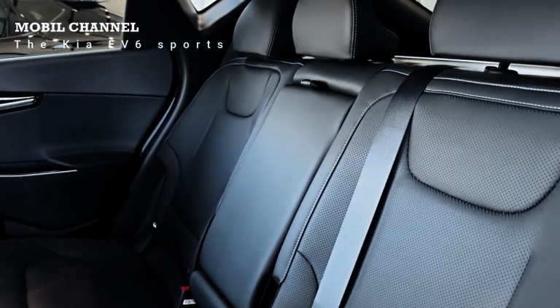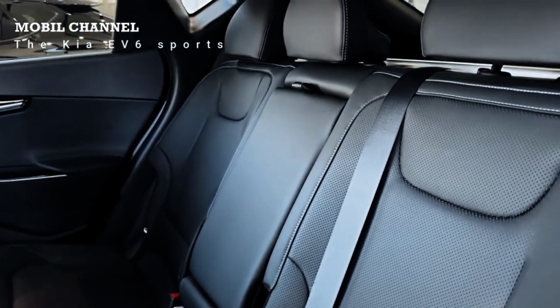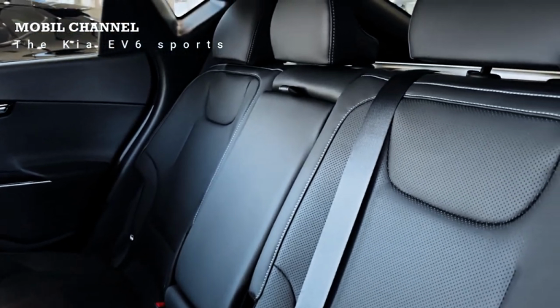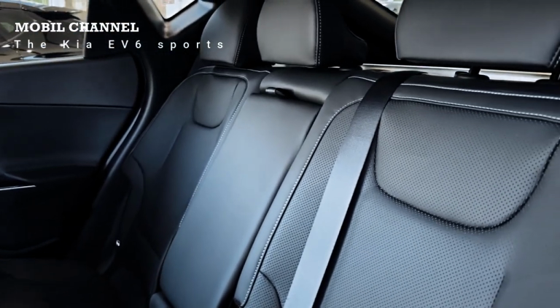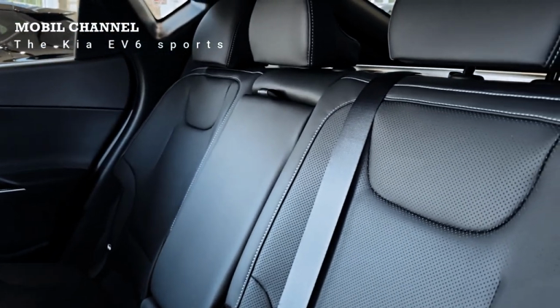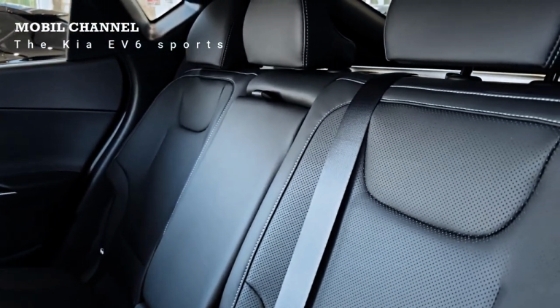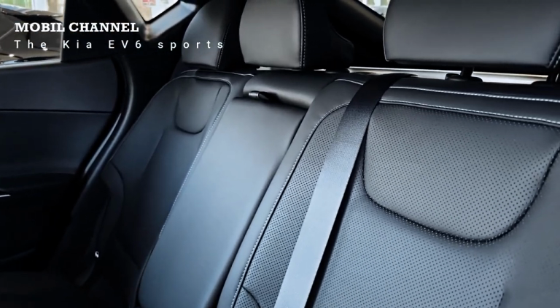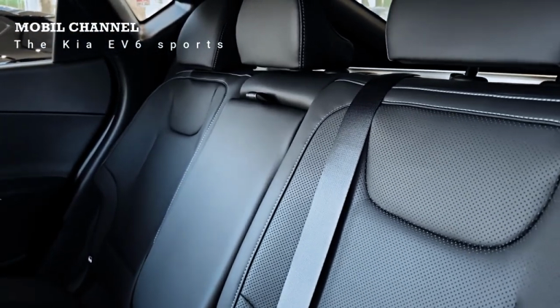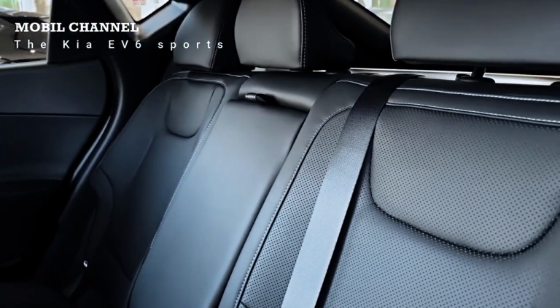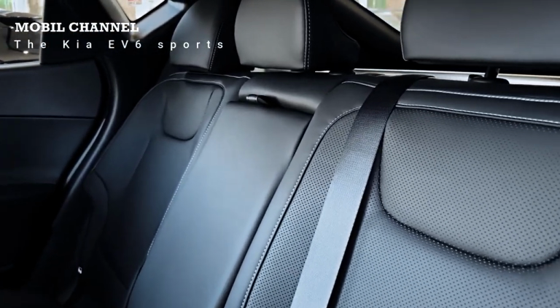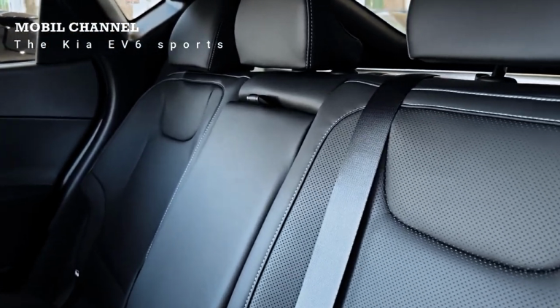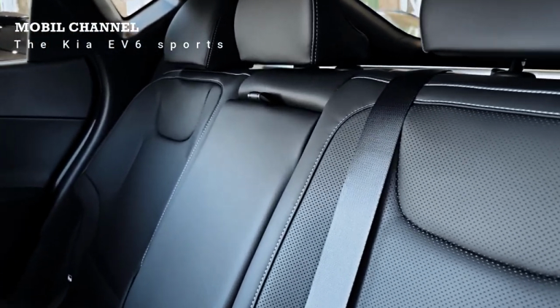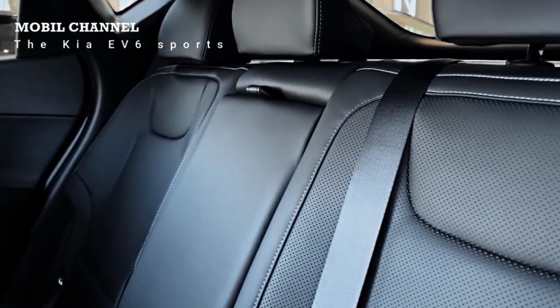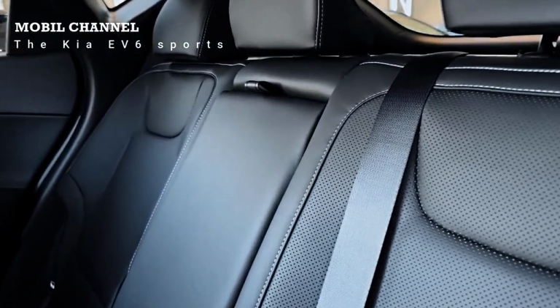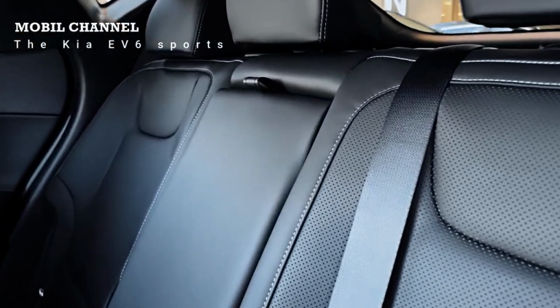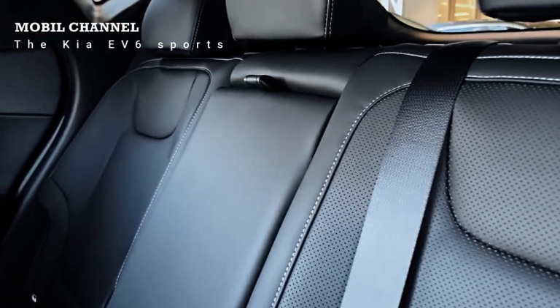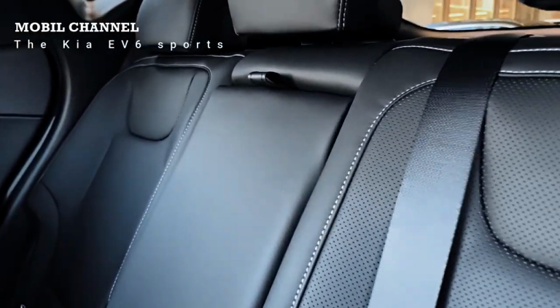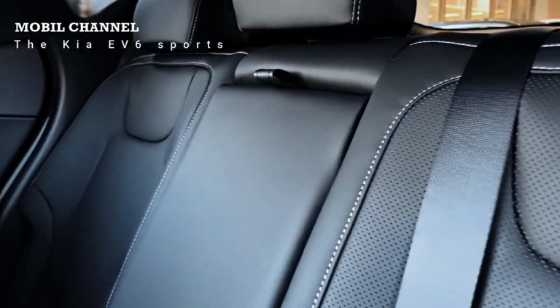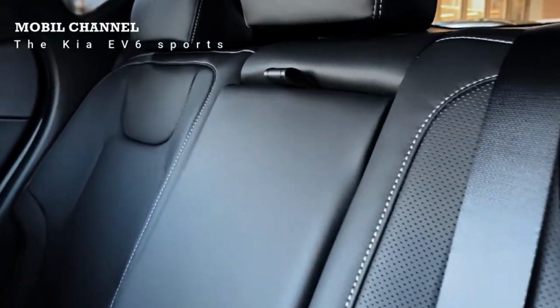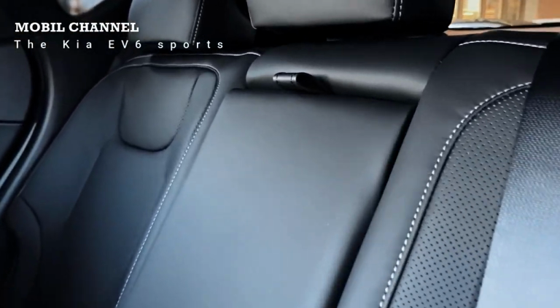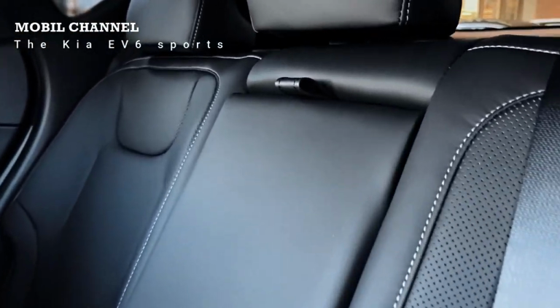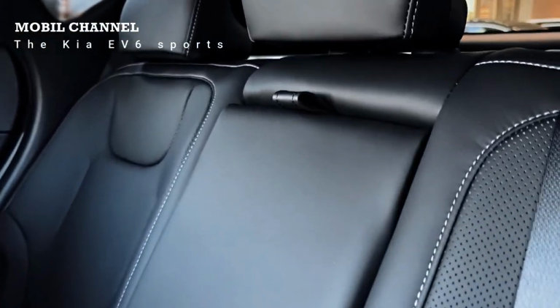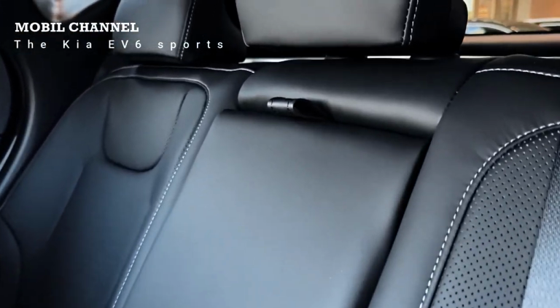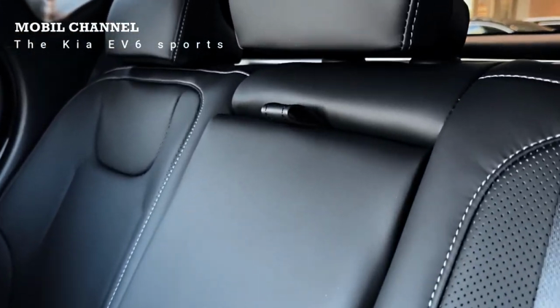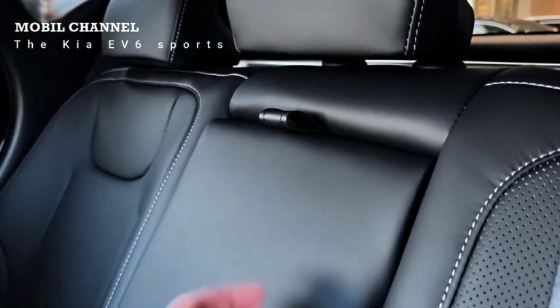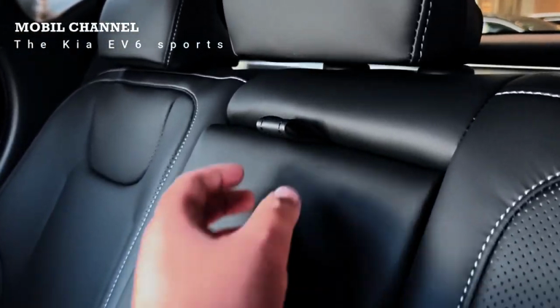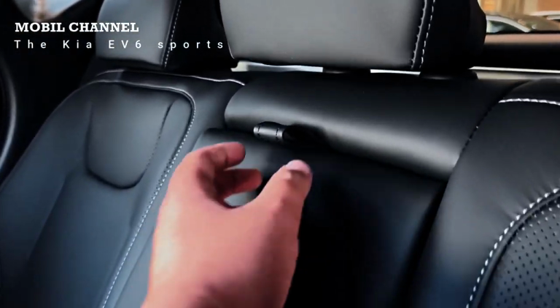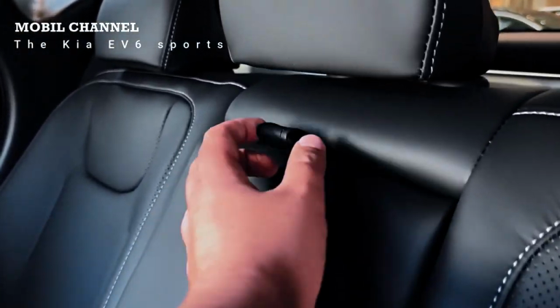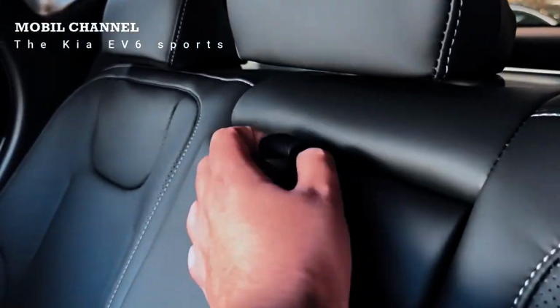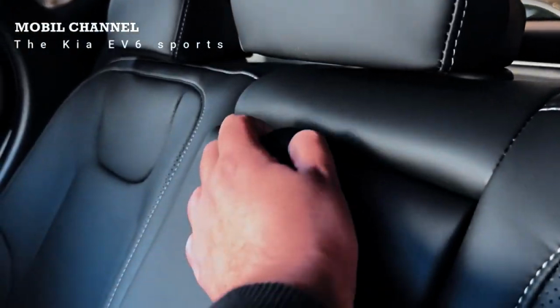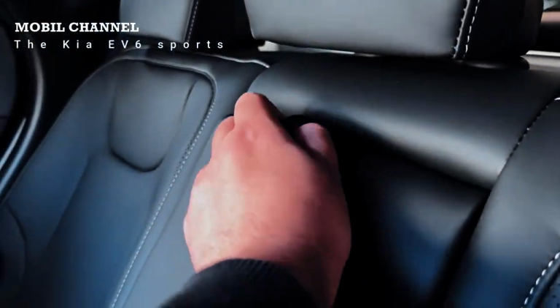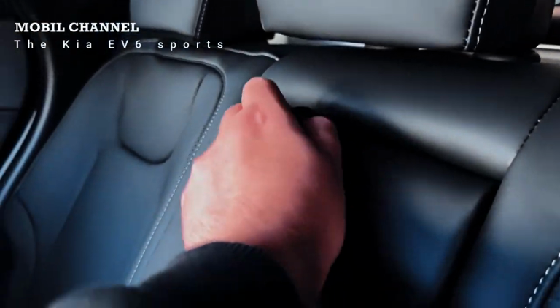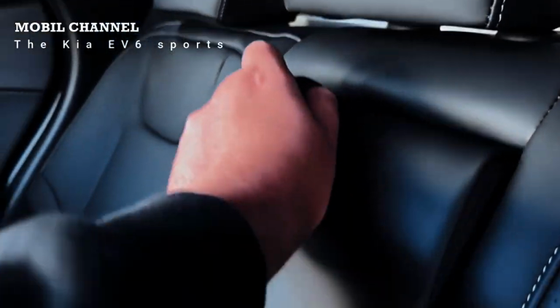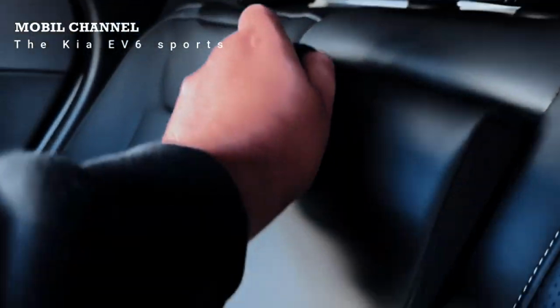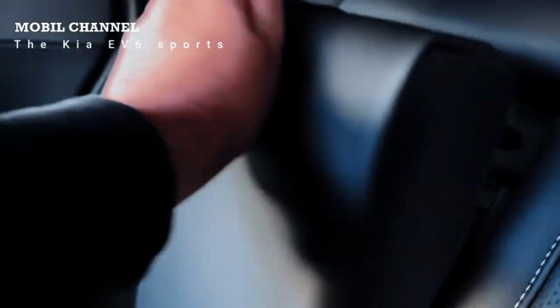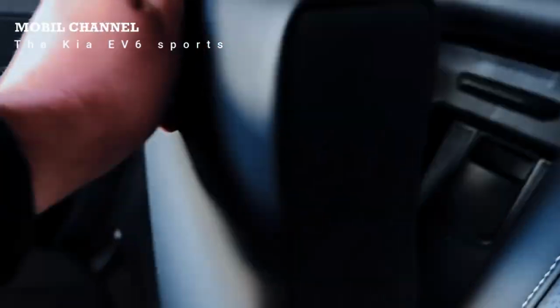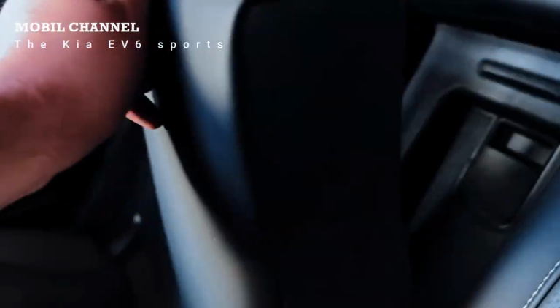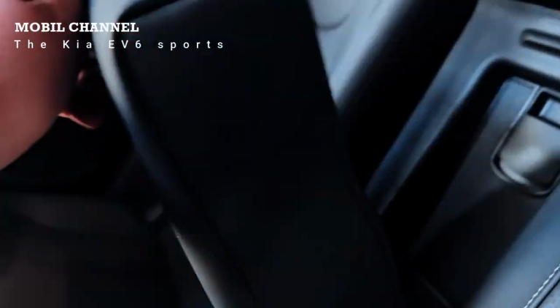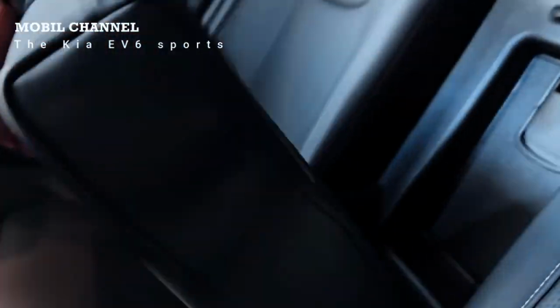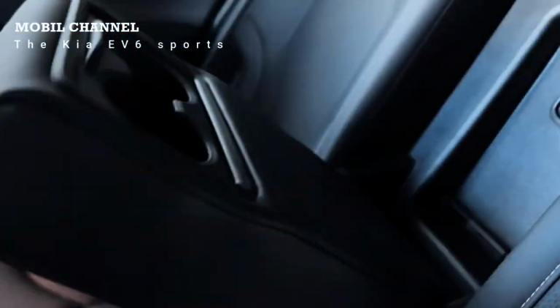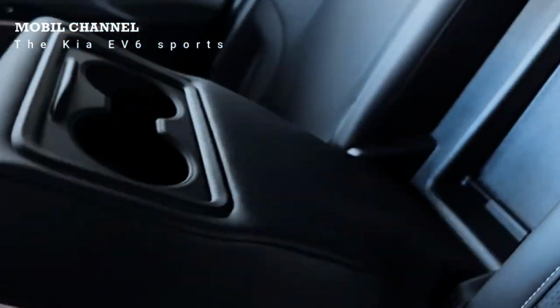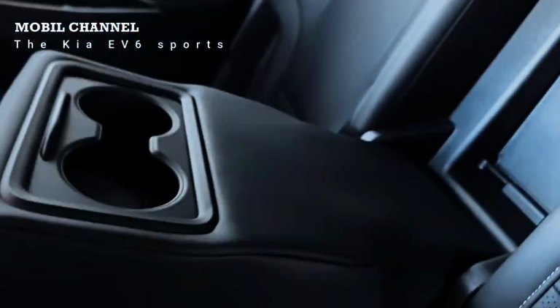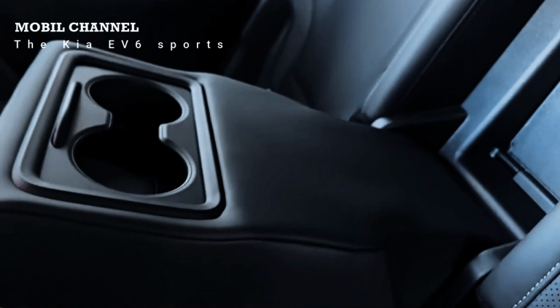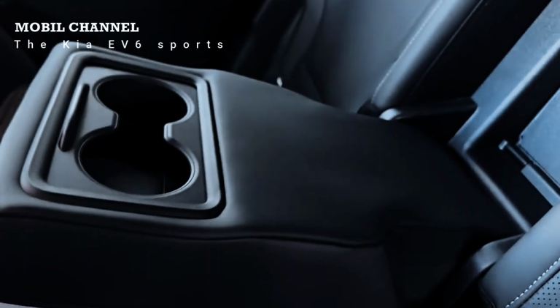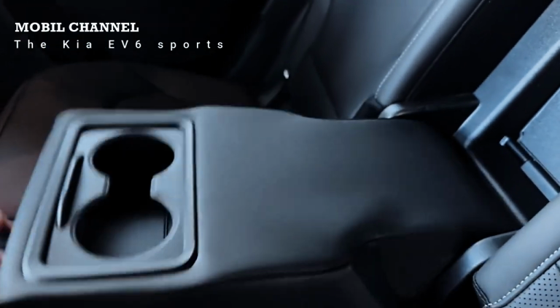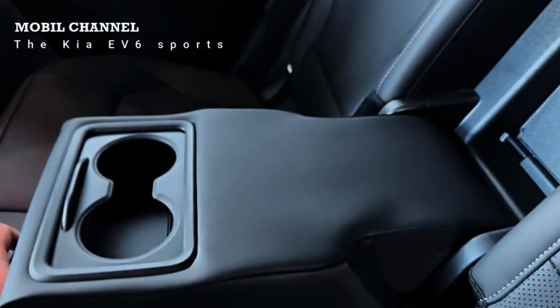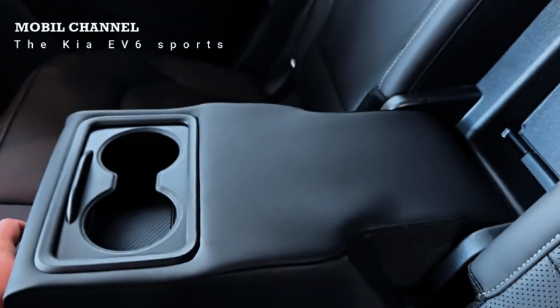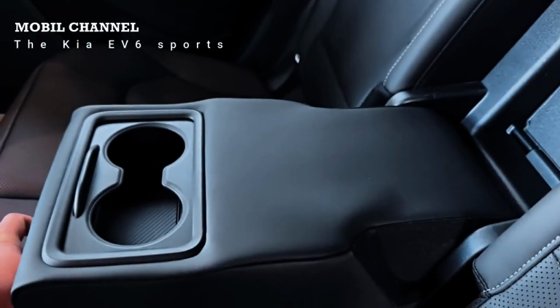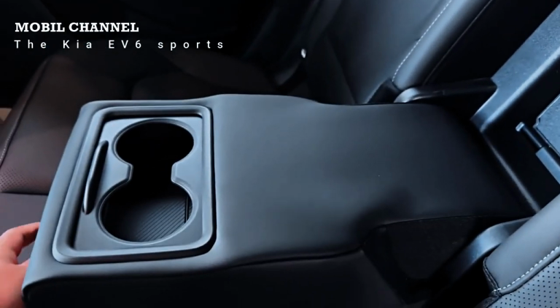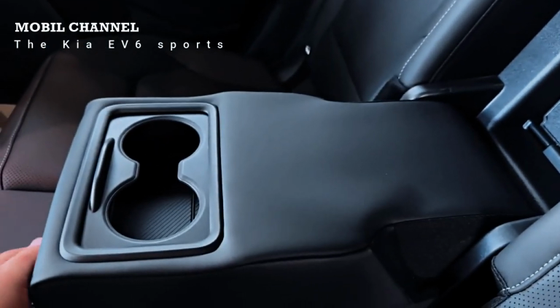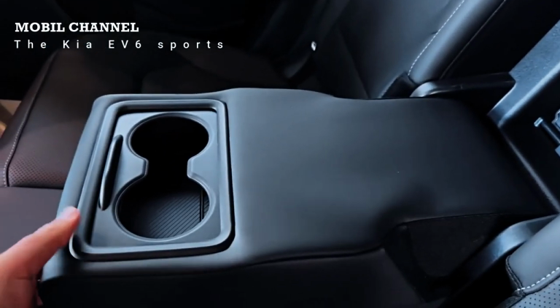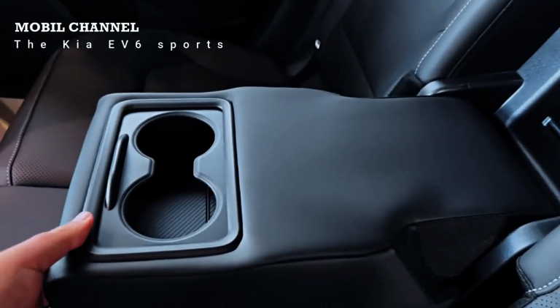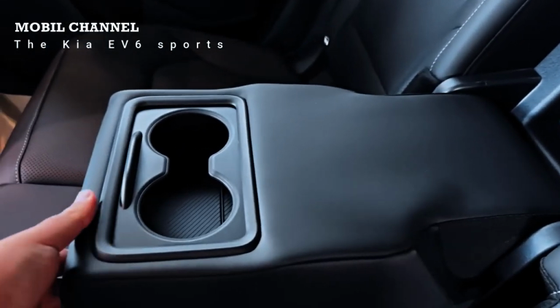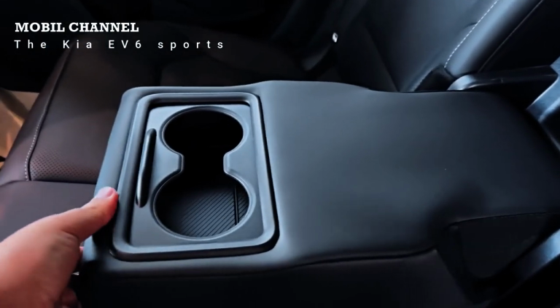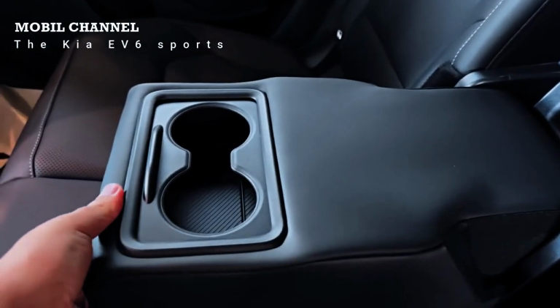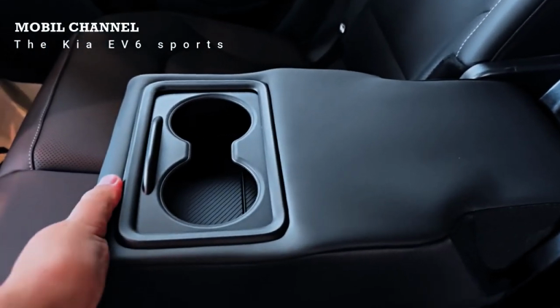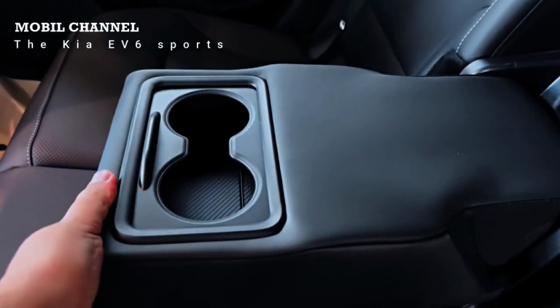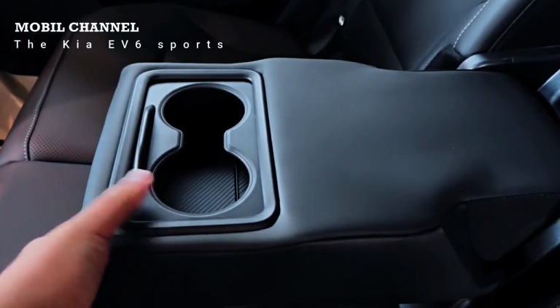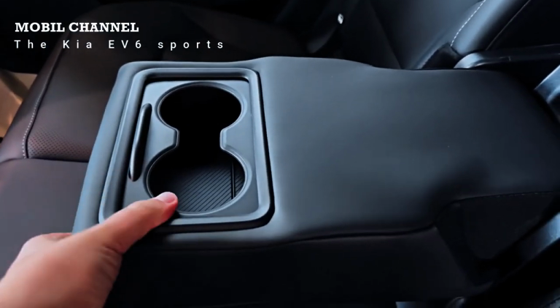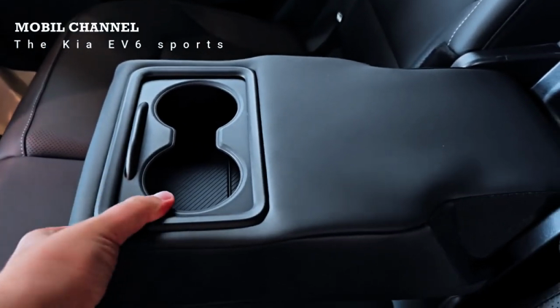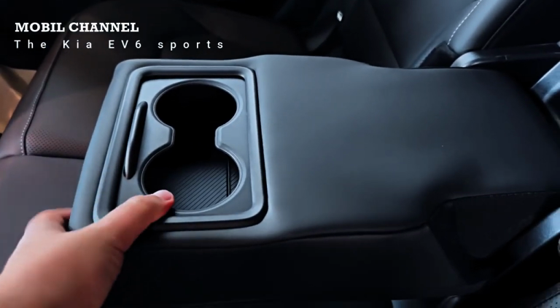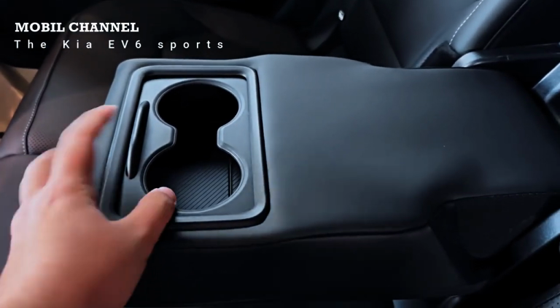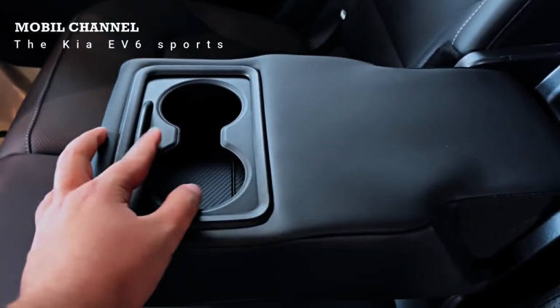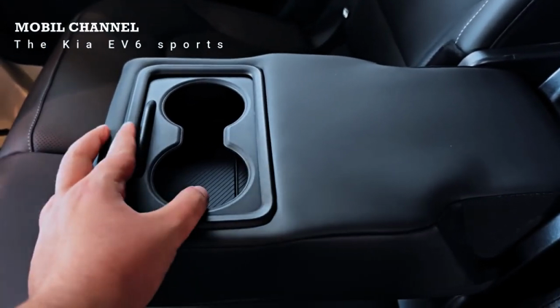Its capacity can accommodate 520 liters of goods in the trunk. If the second row seats are folded, it can increase up to 1,300 liters.